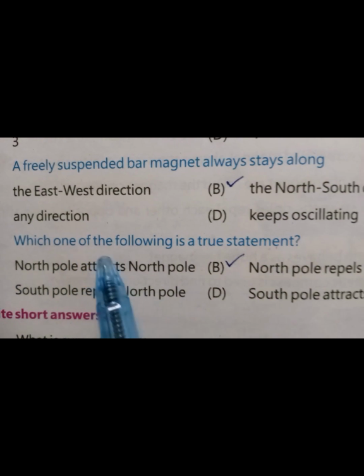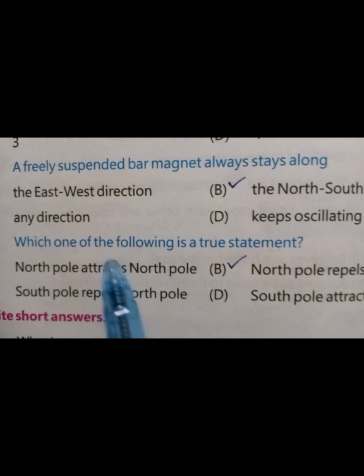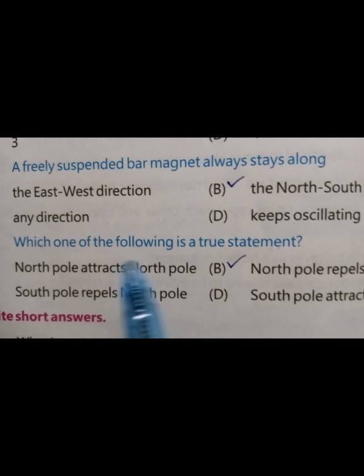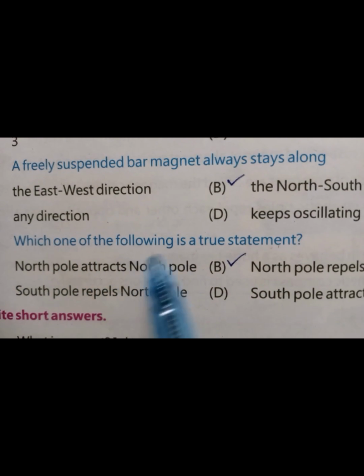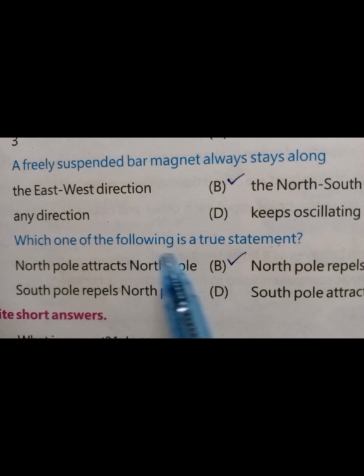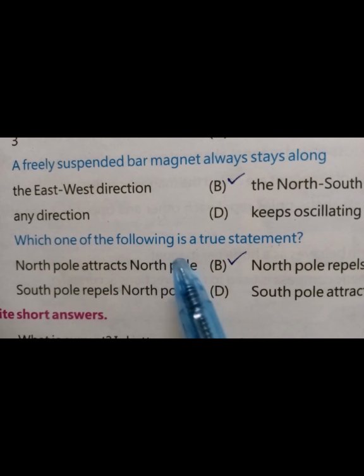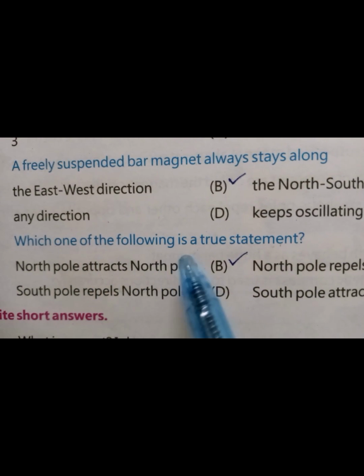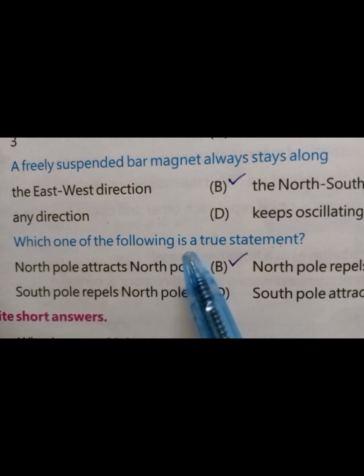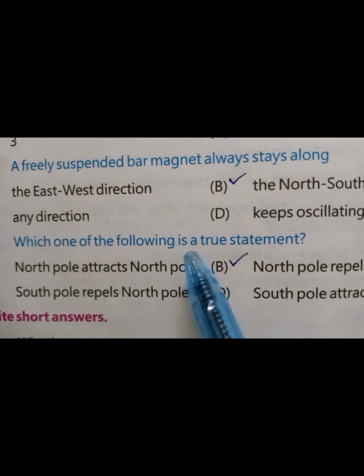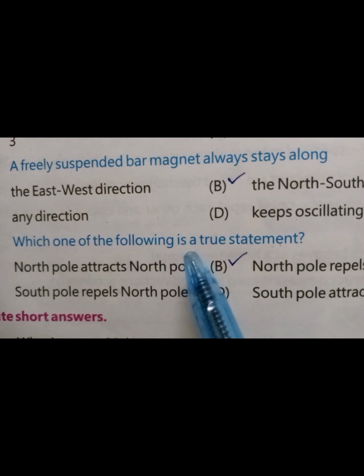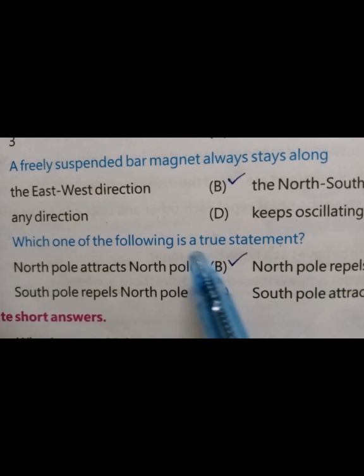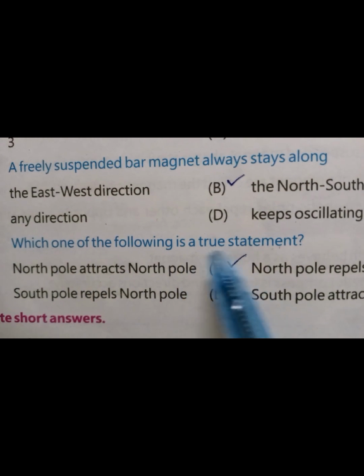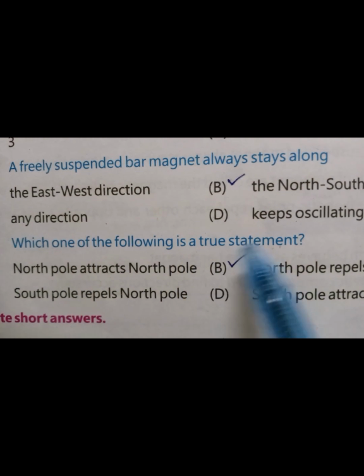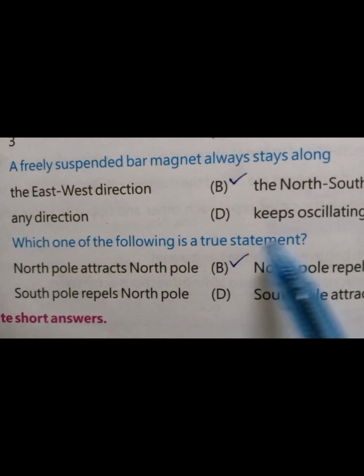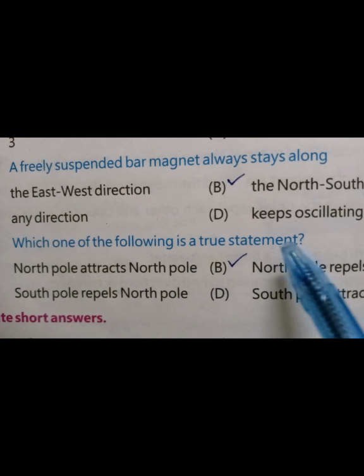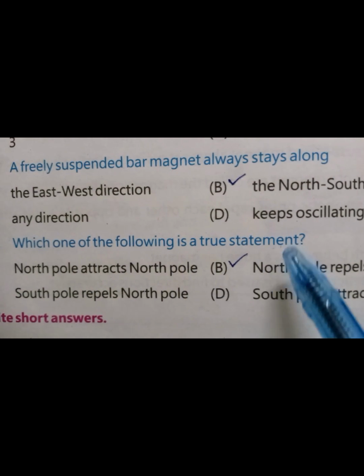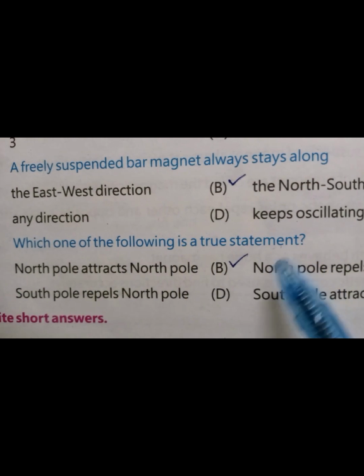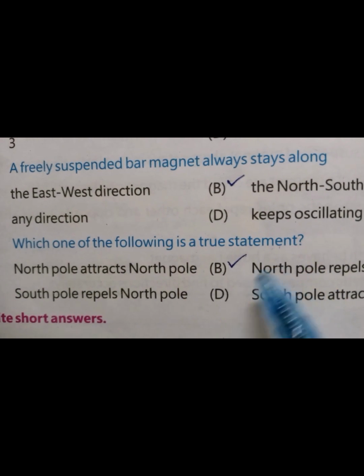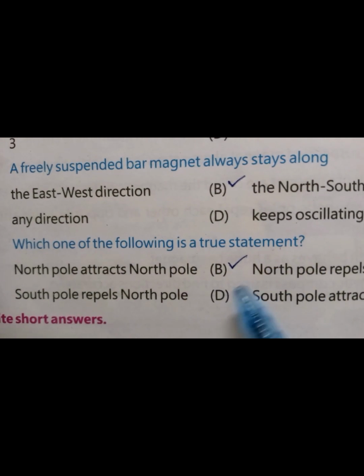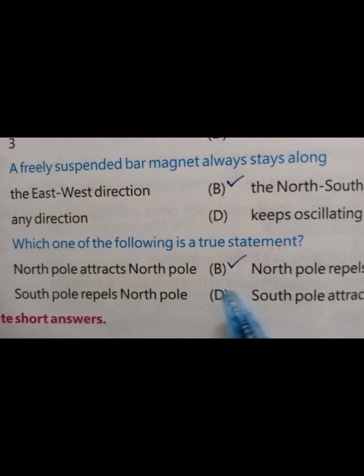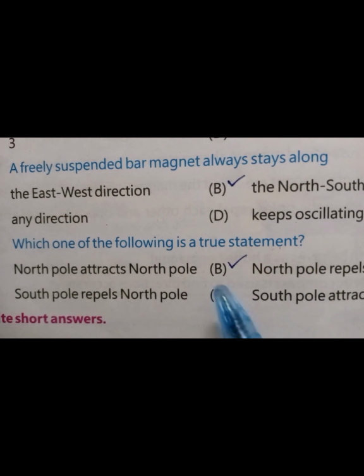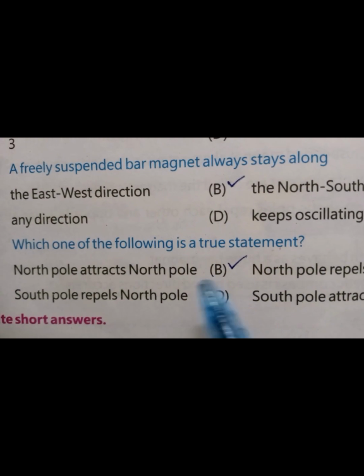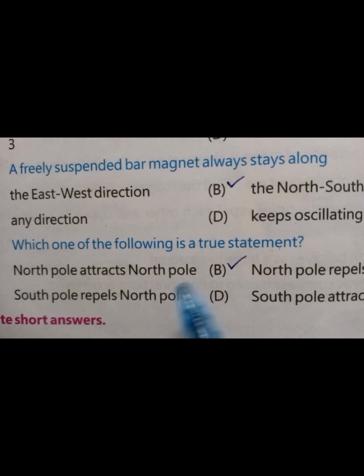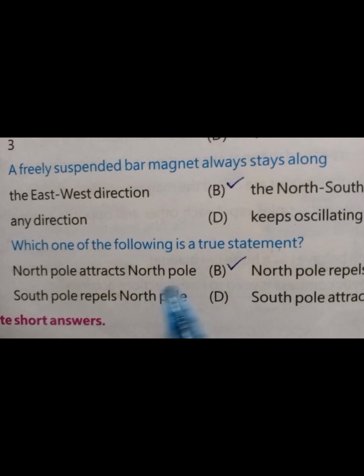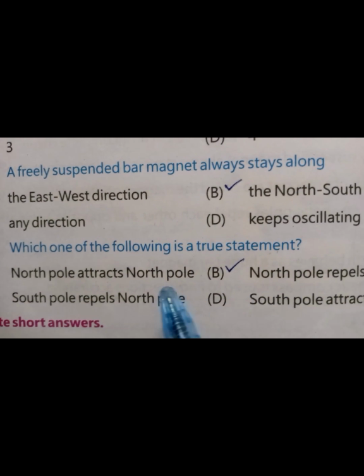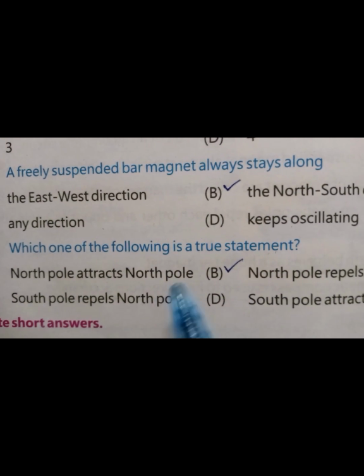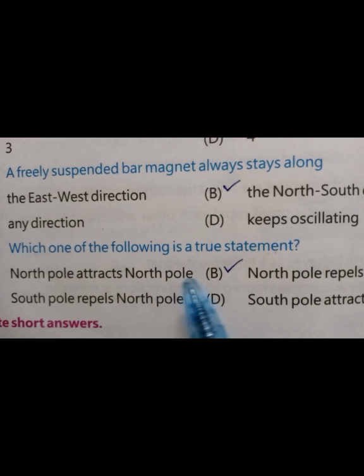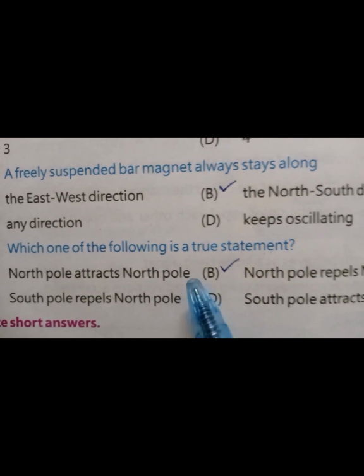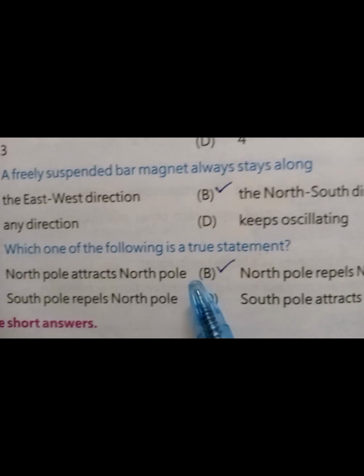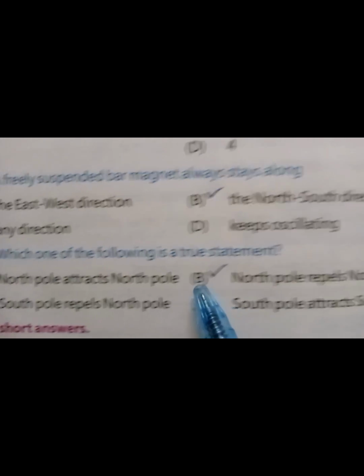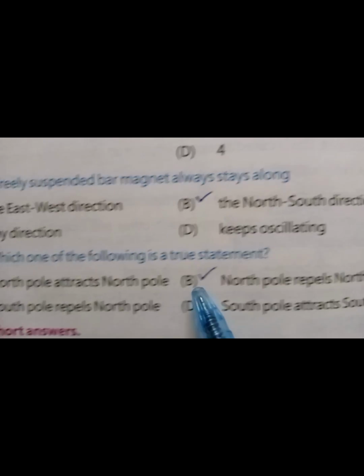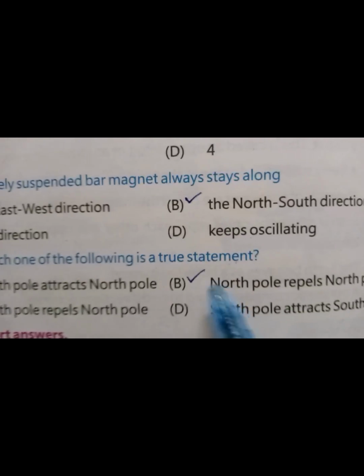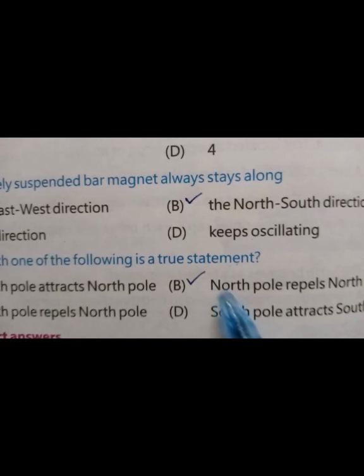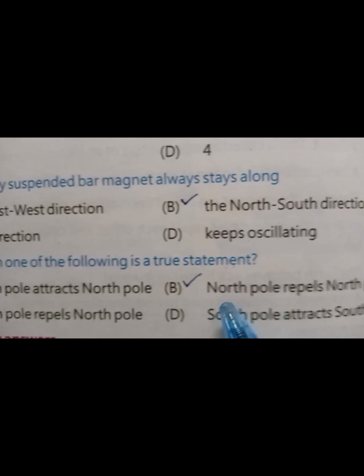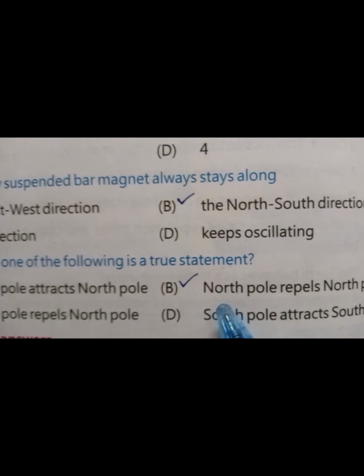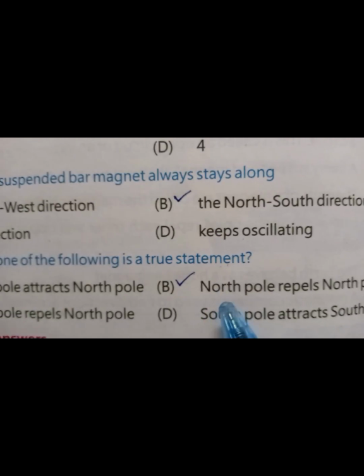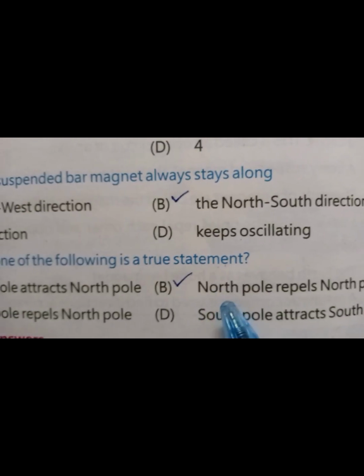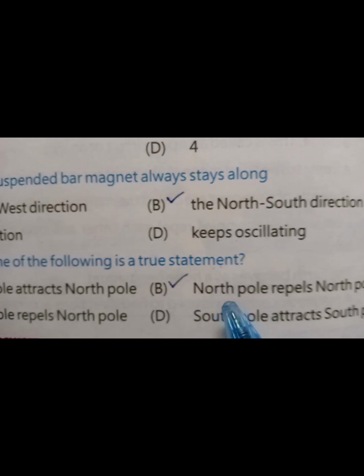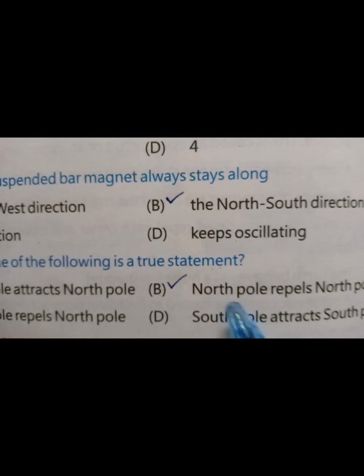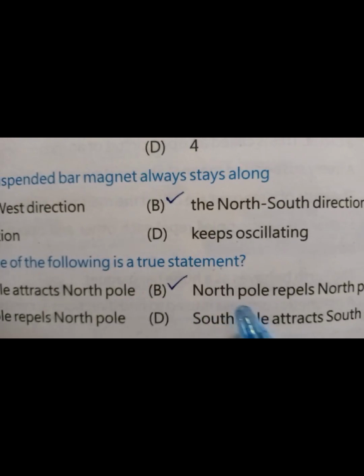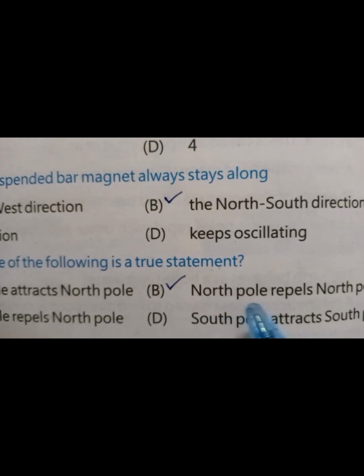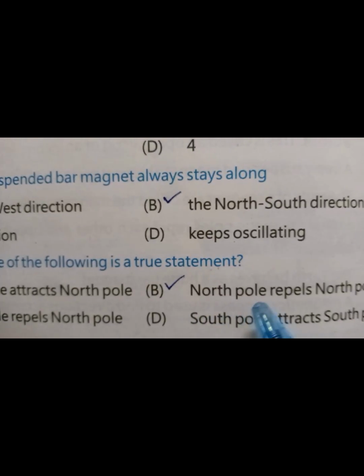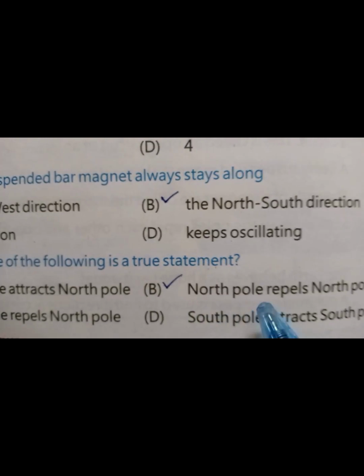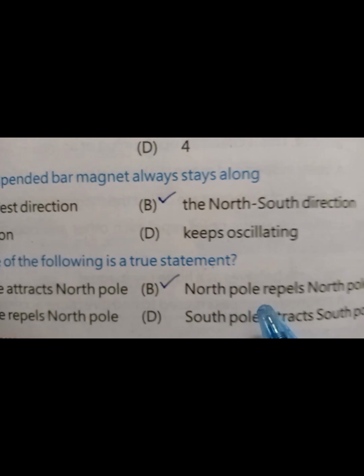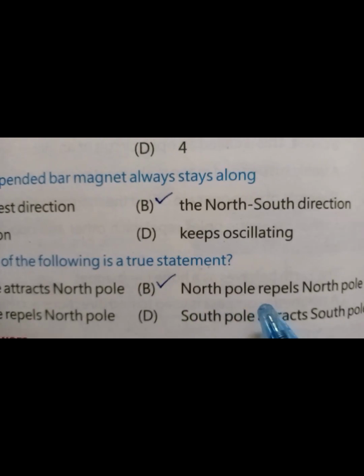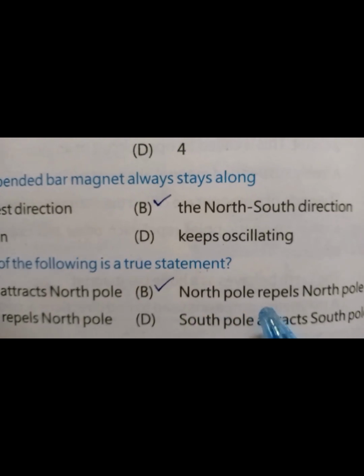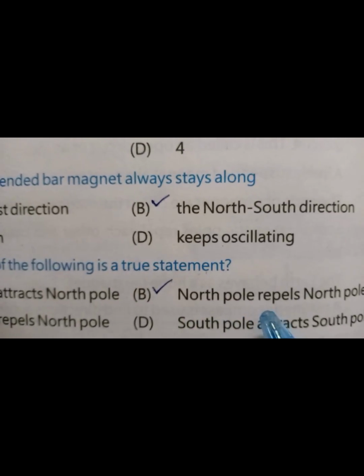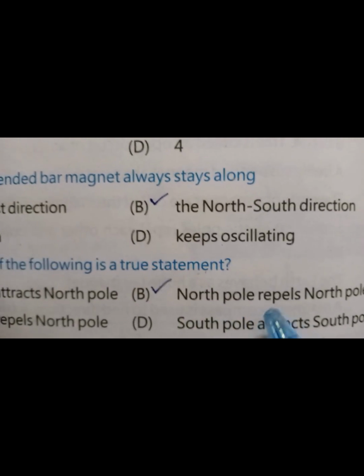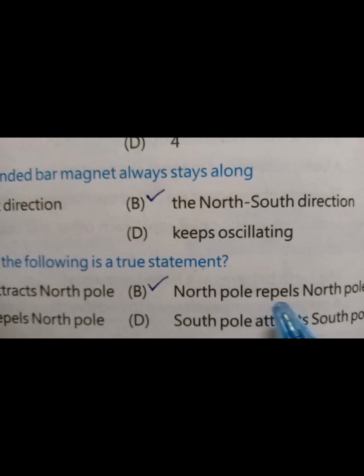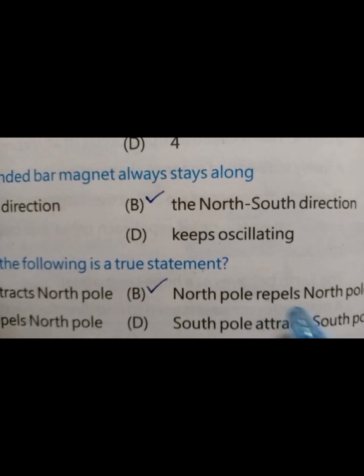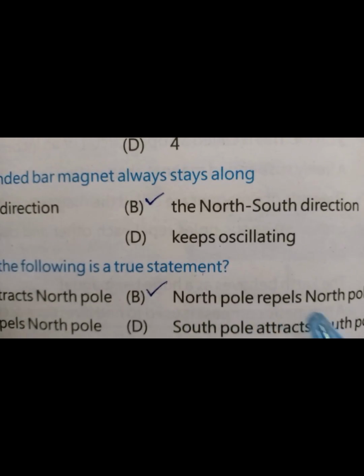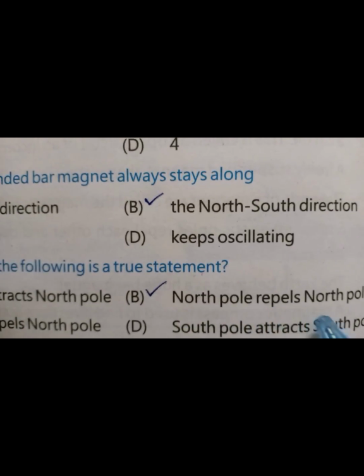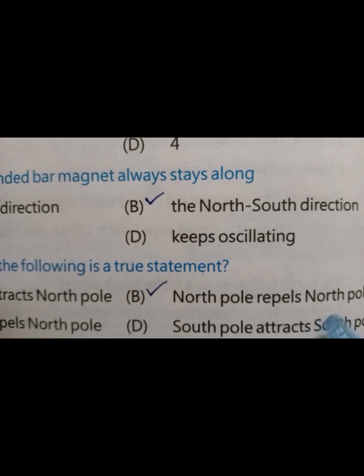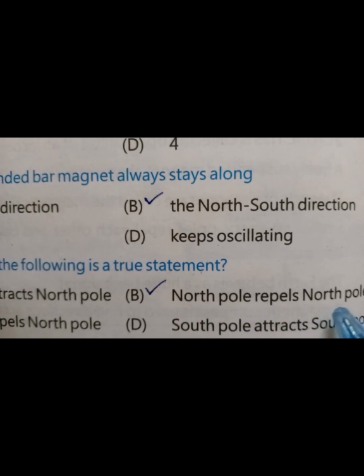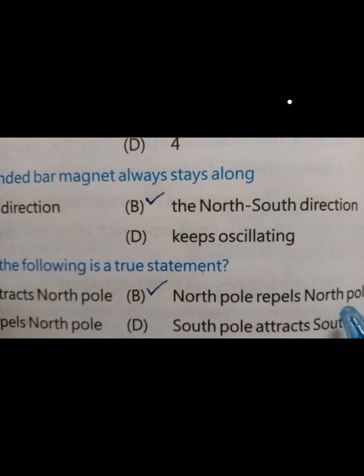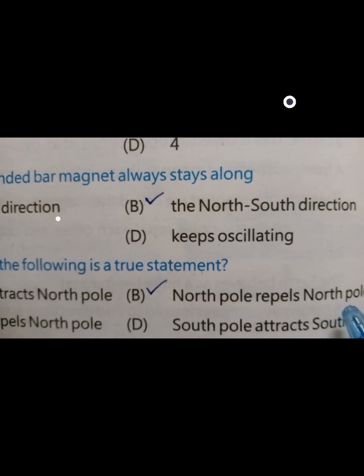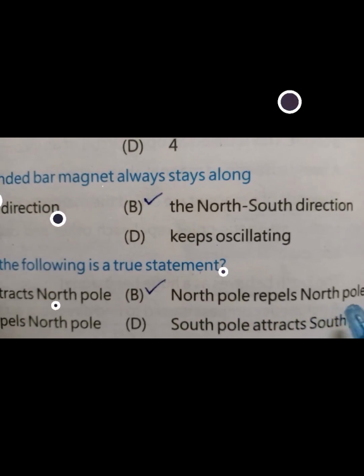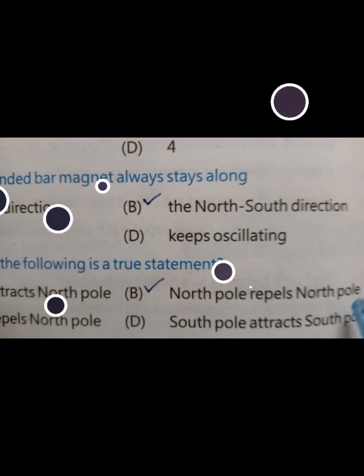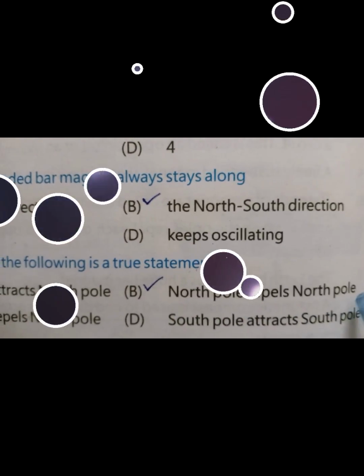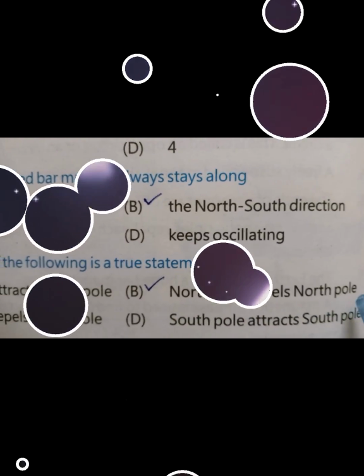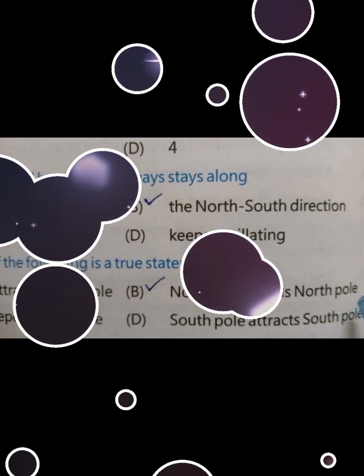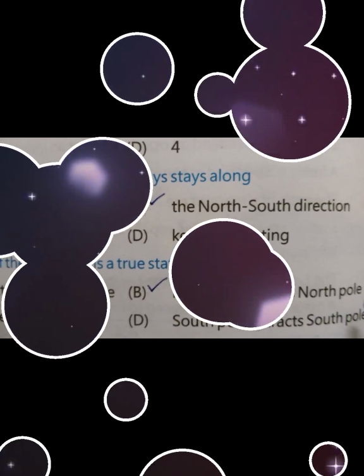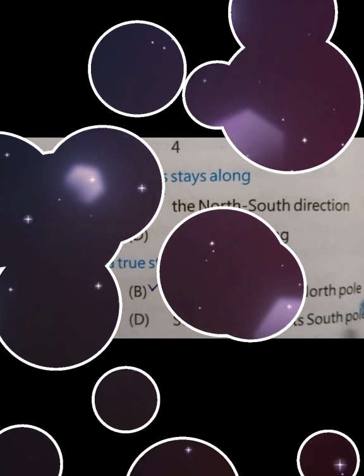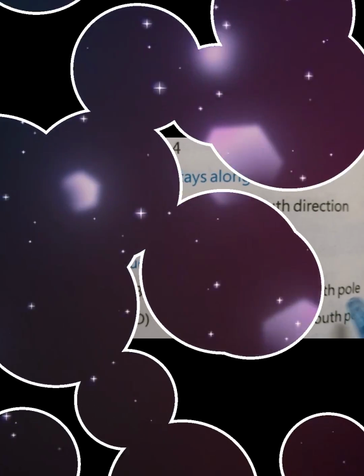Which one of the following is a true statement? The correct answer is: north pole repels north.